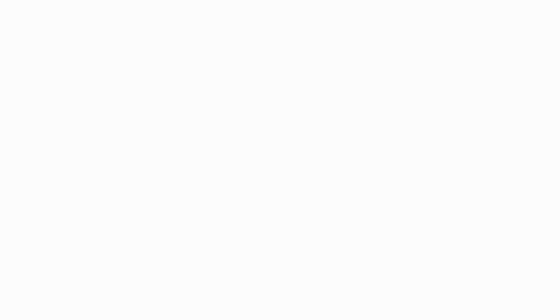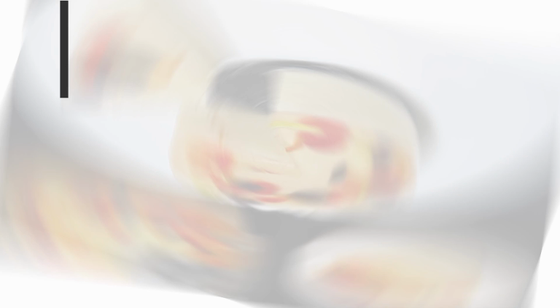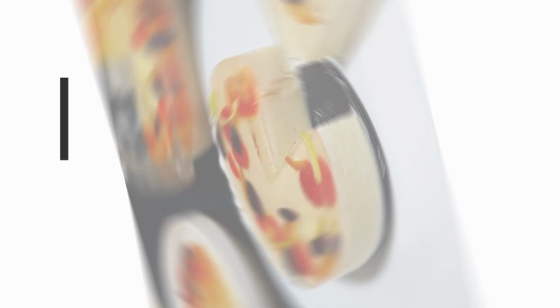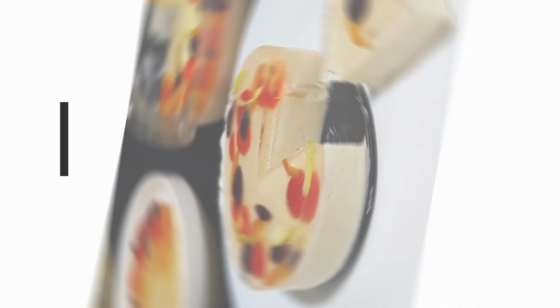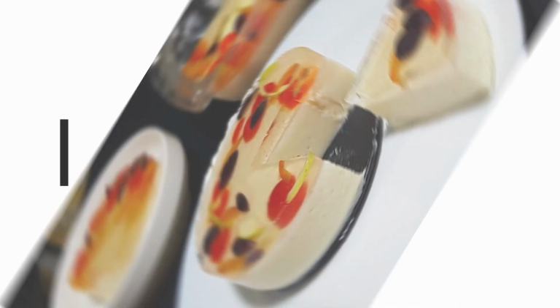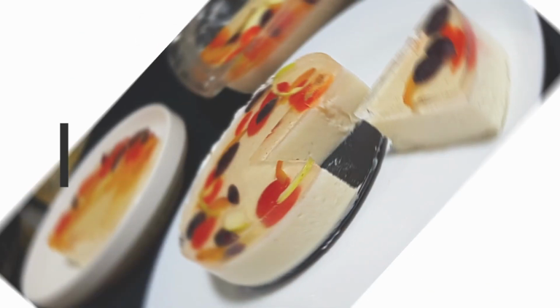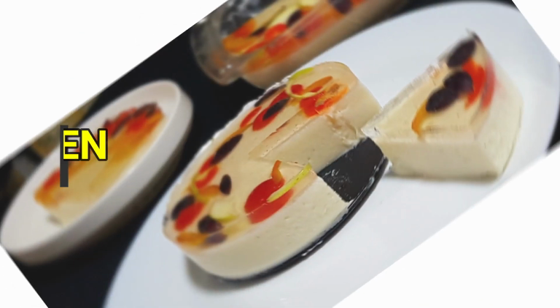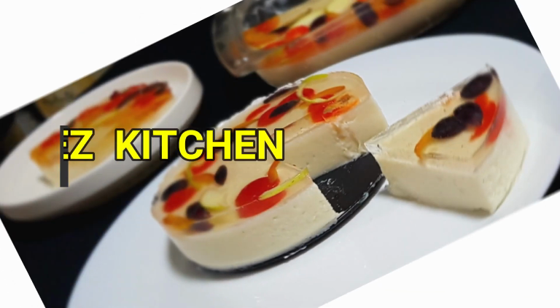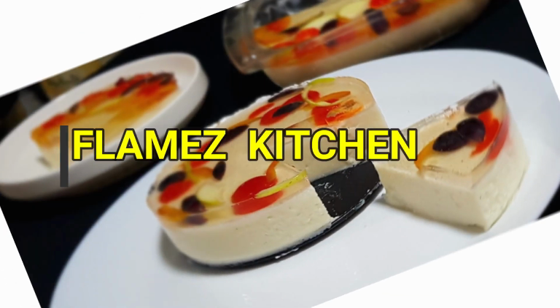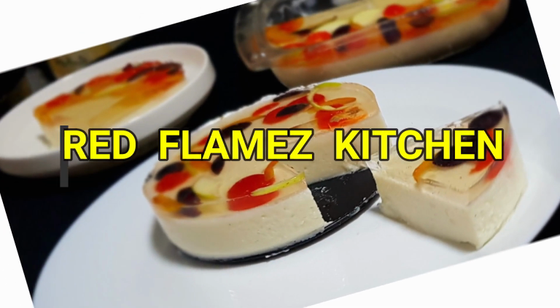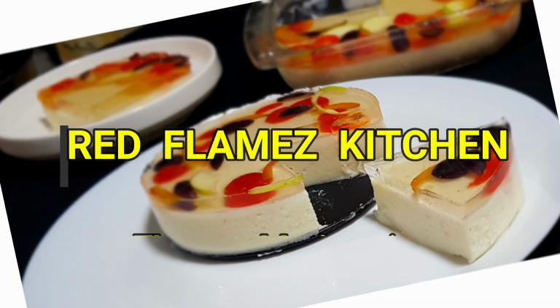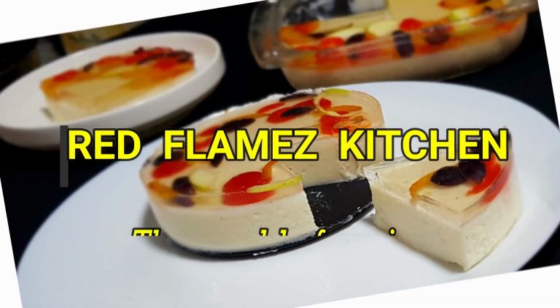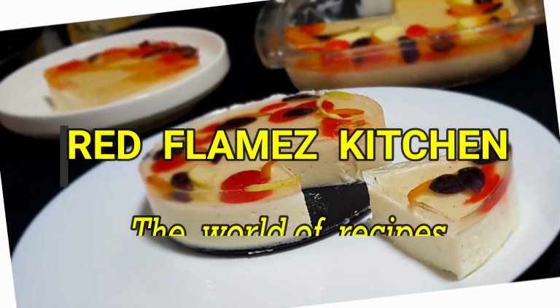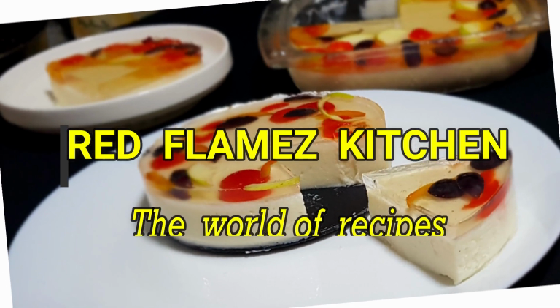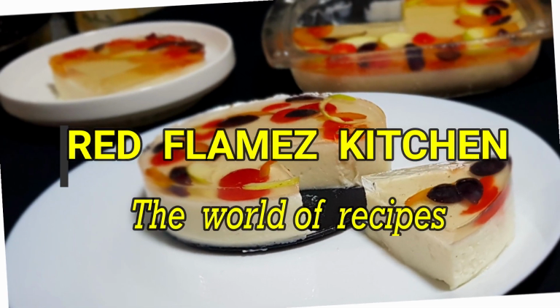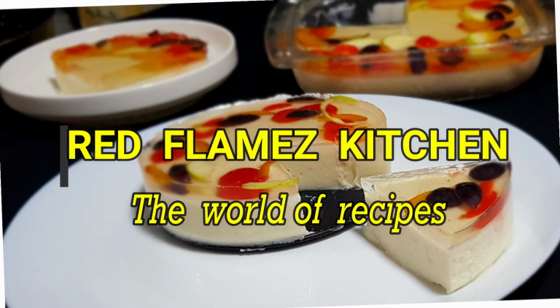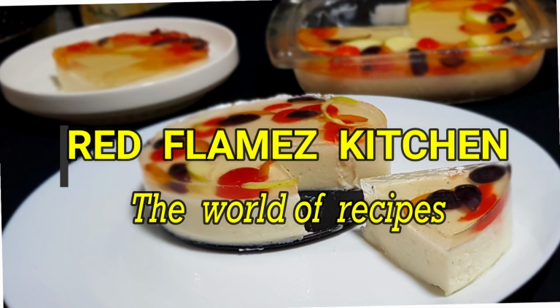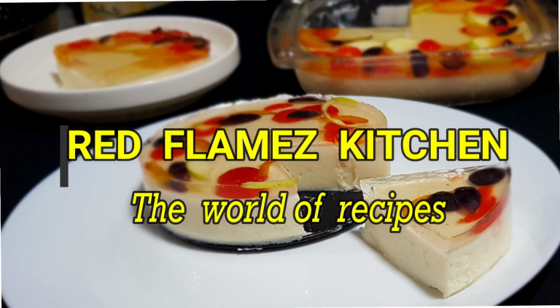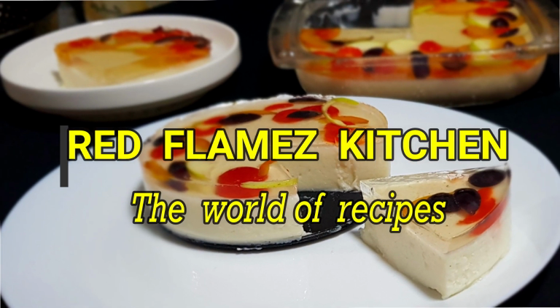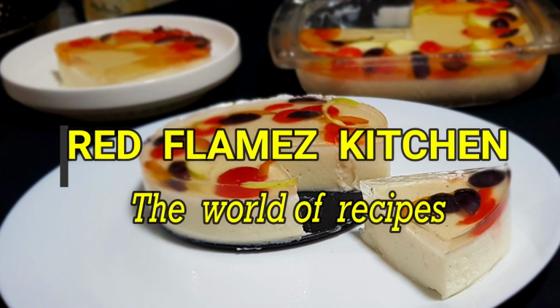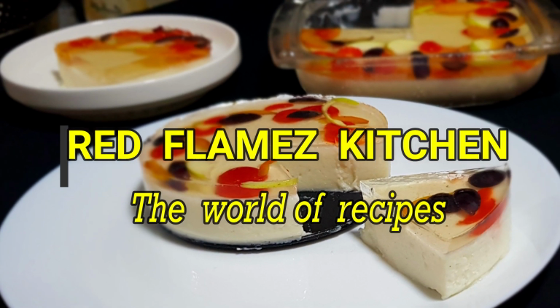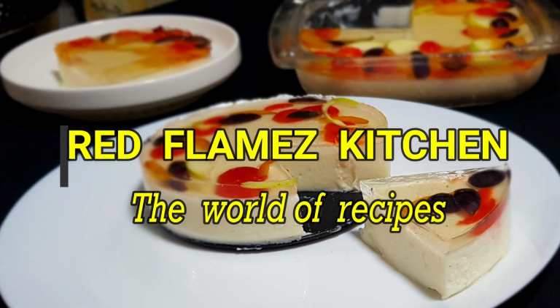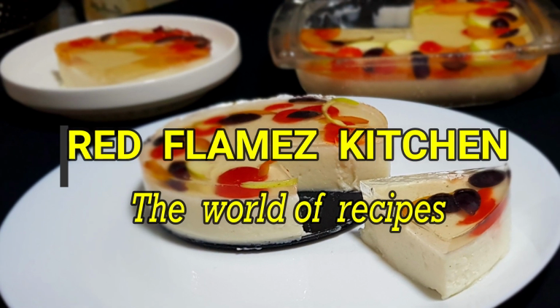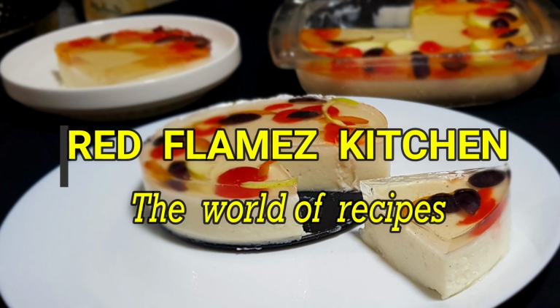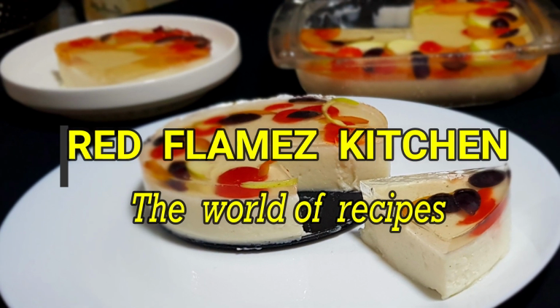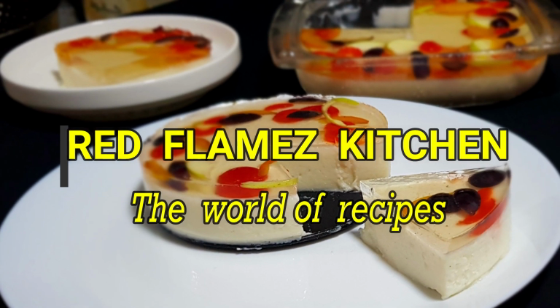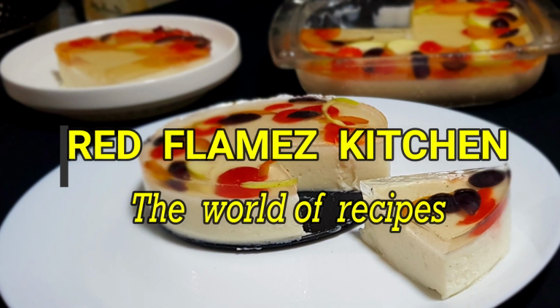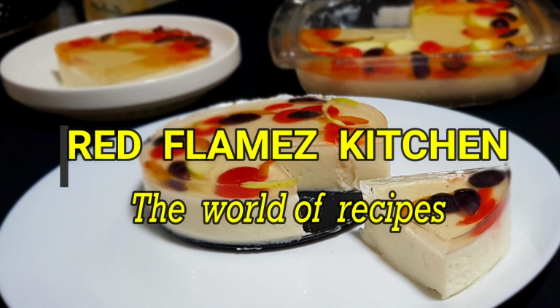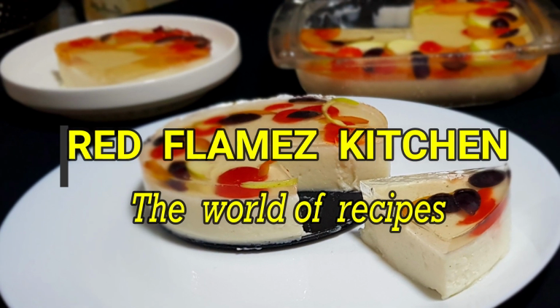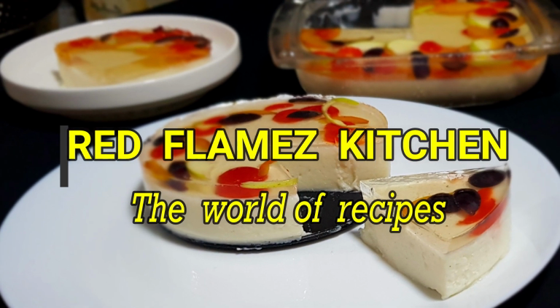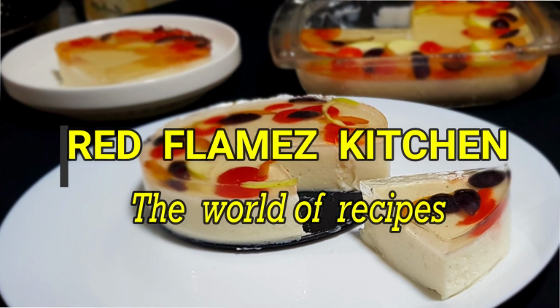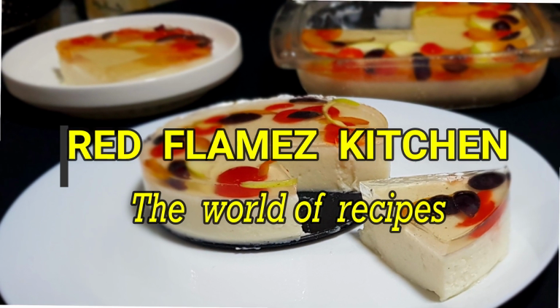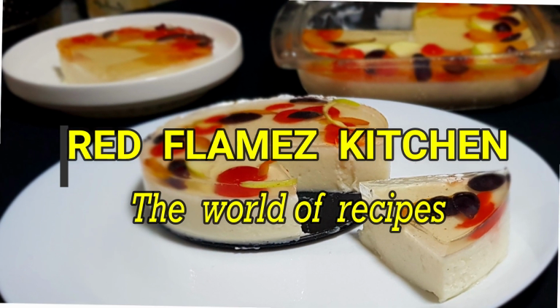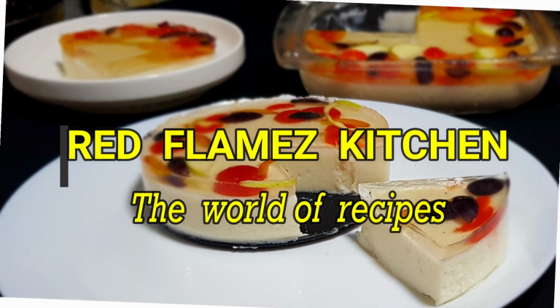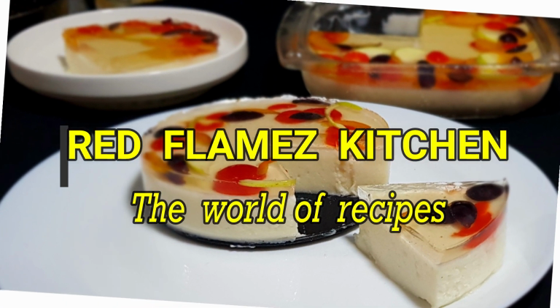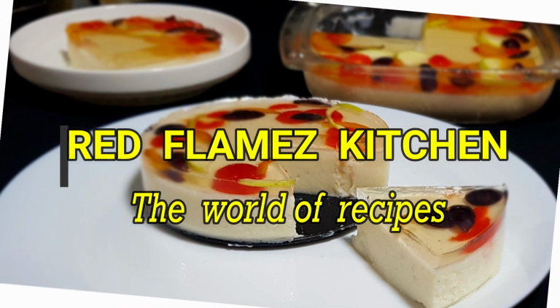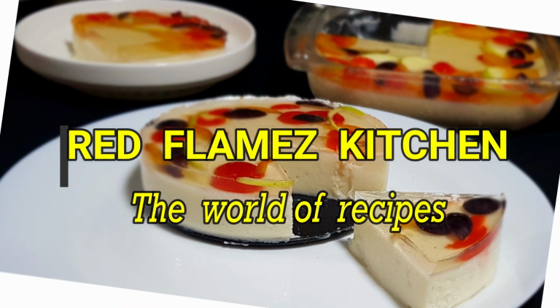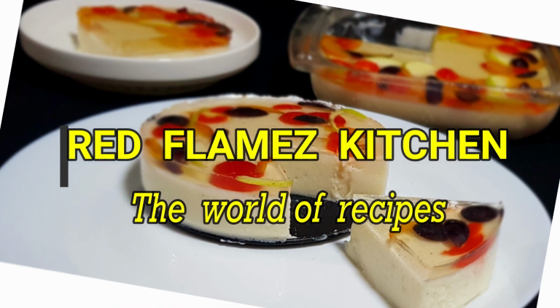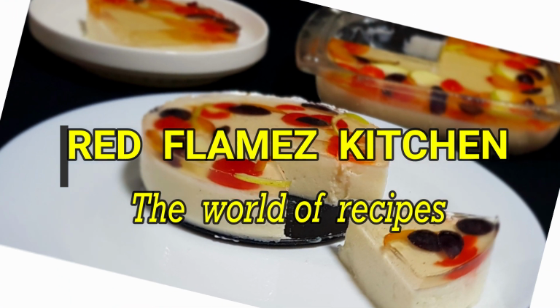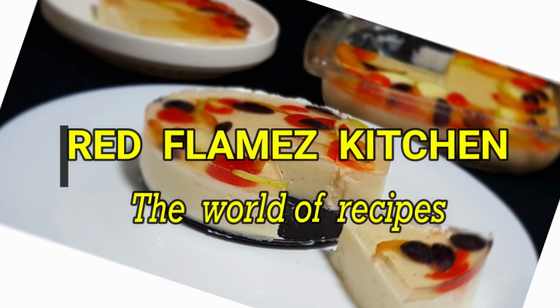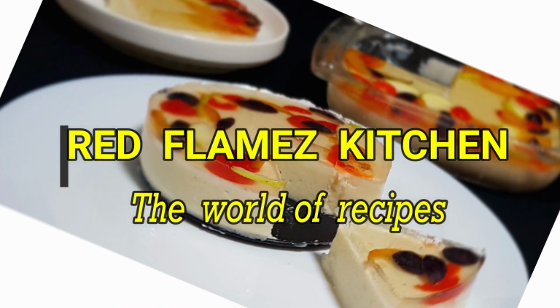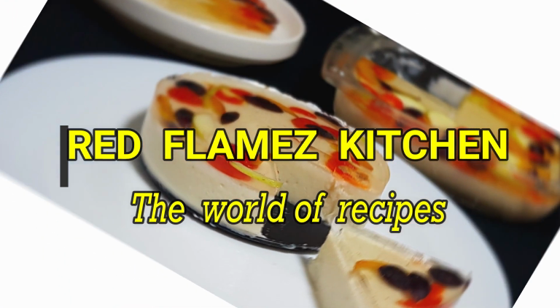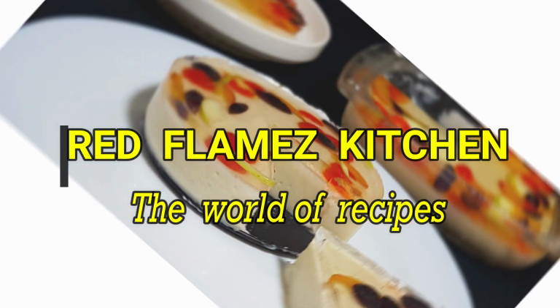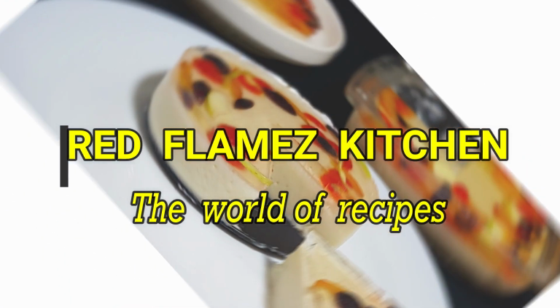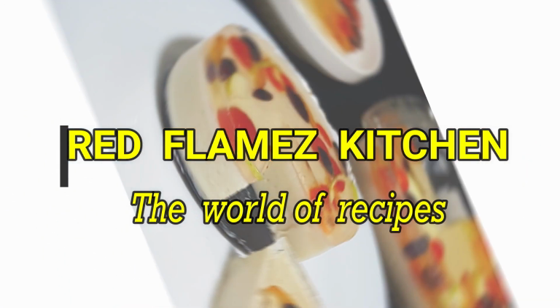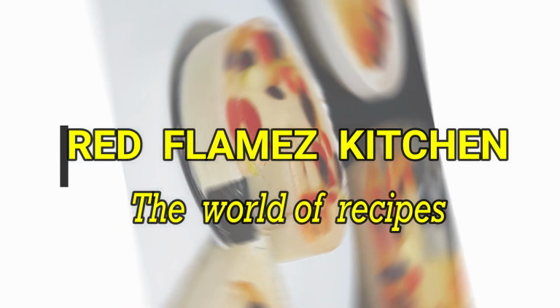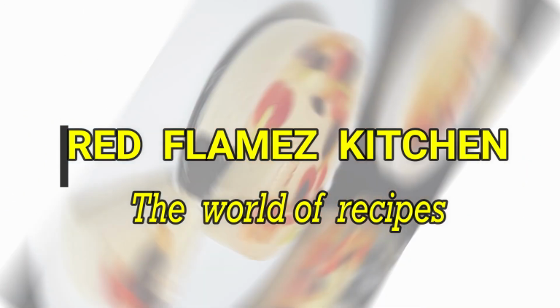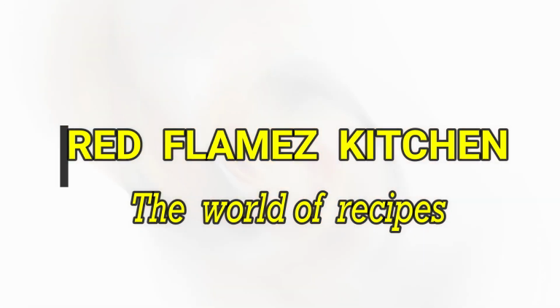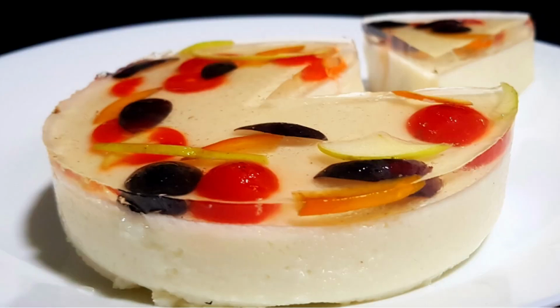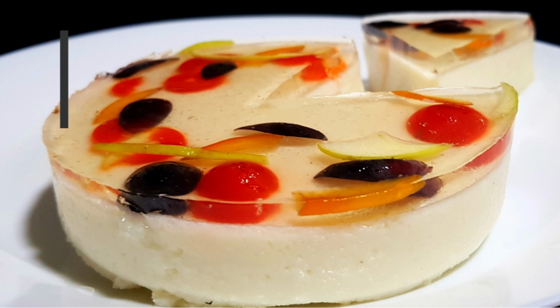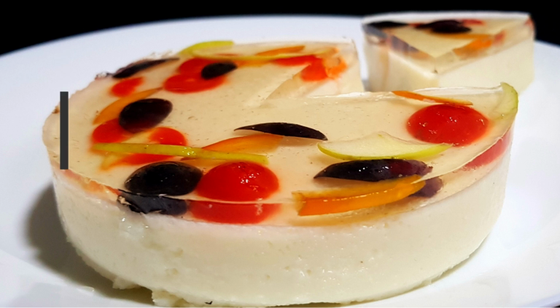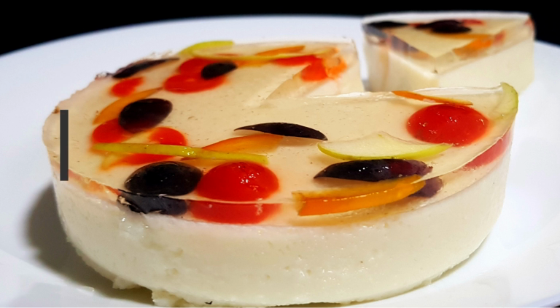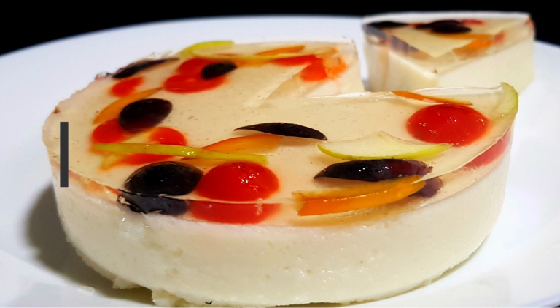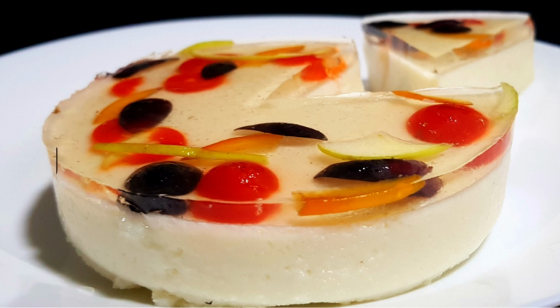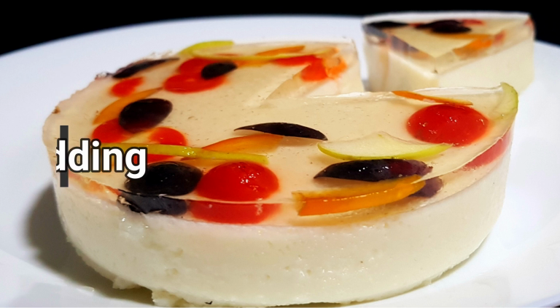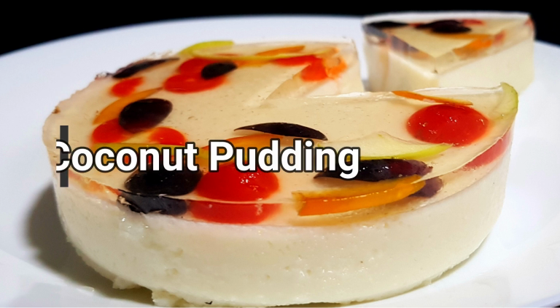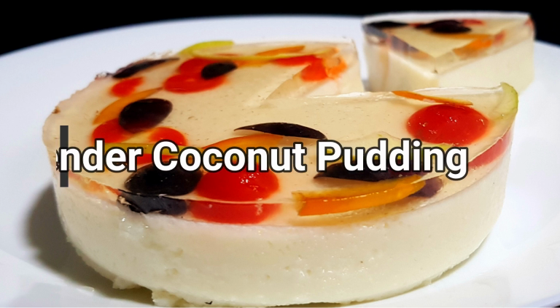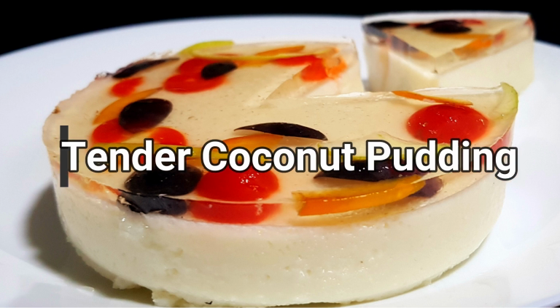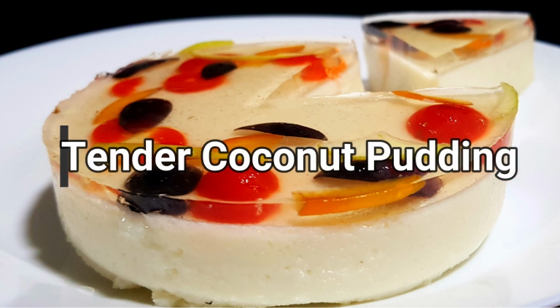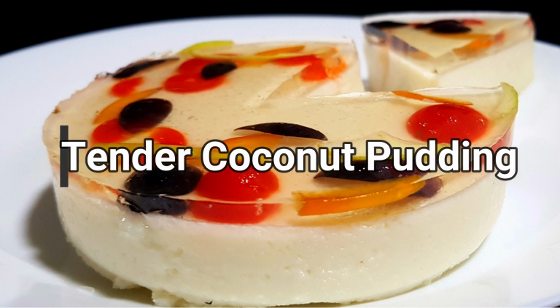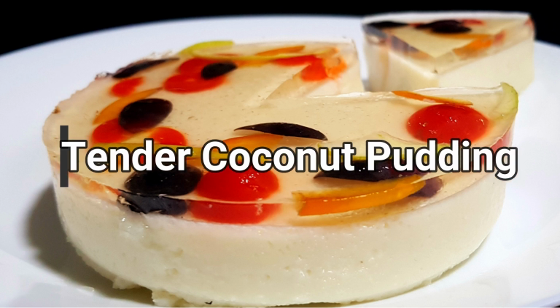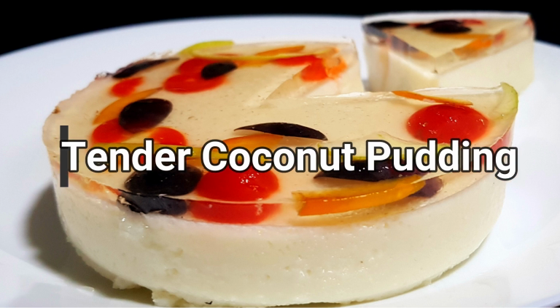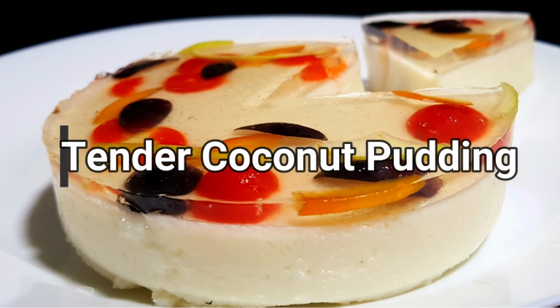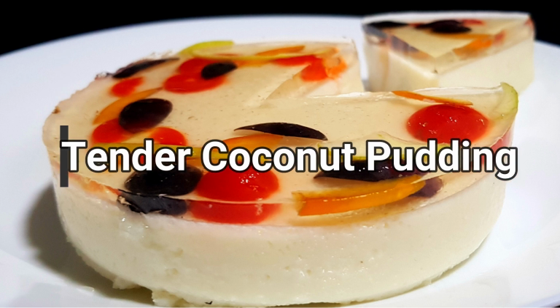Welcome to Rattu Climbs Kitchen. This is a pudding.